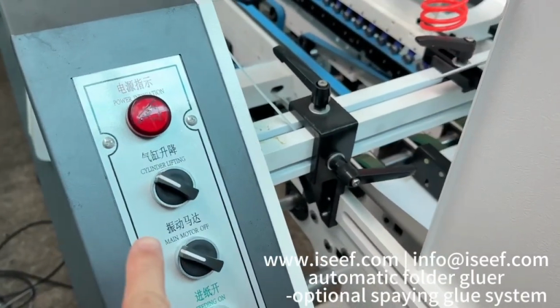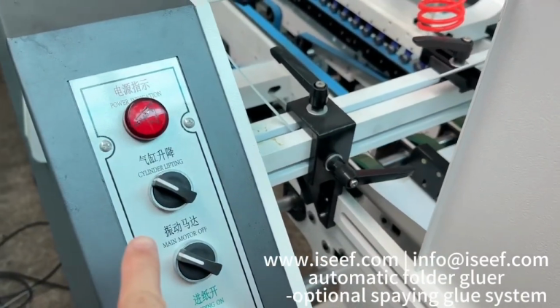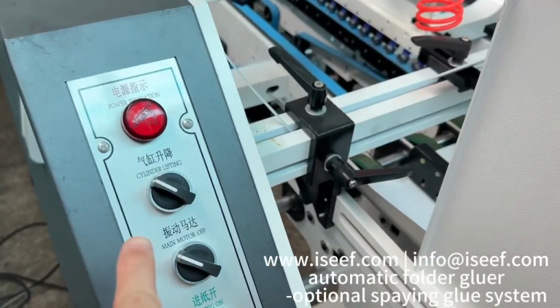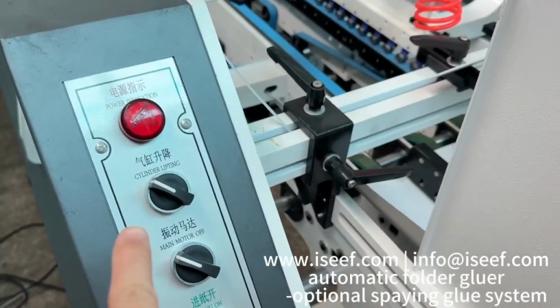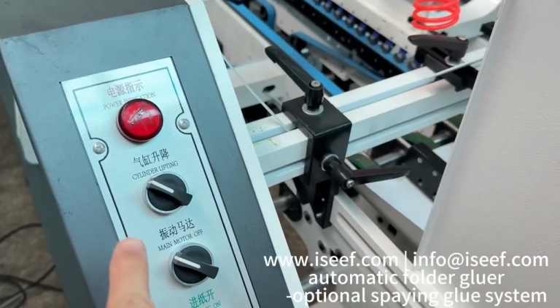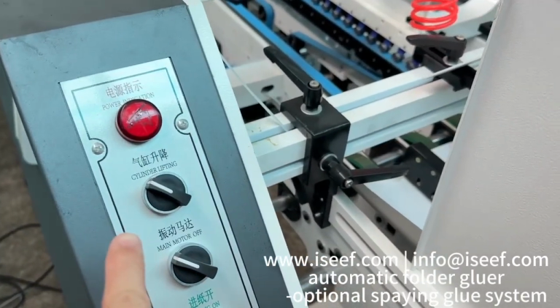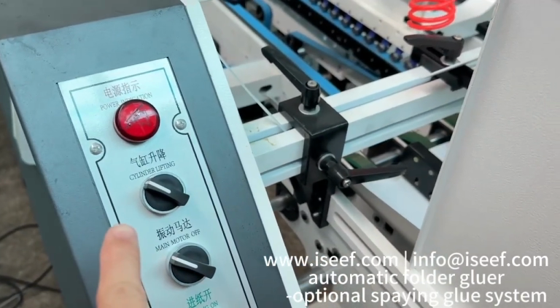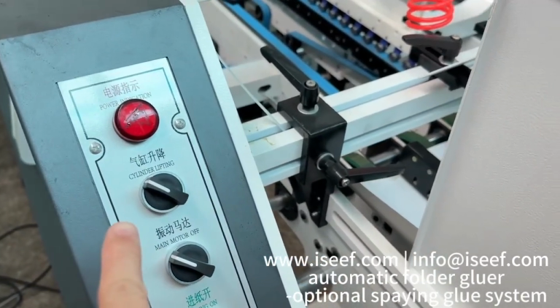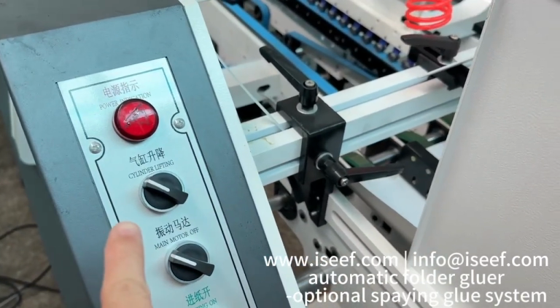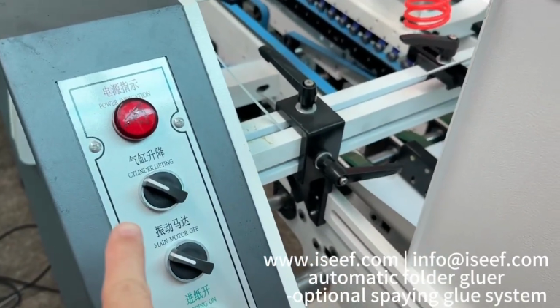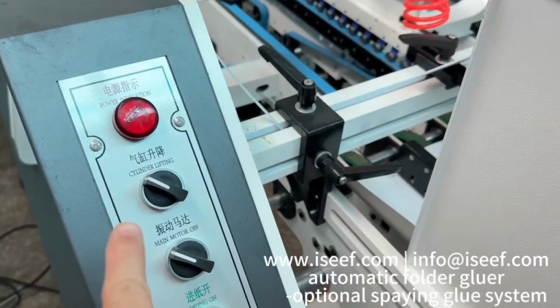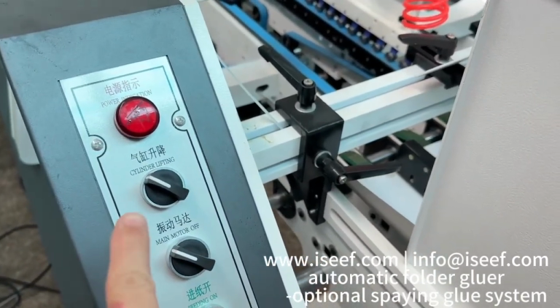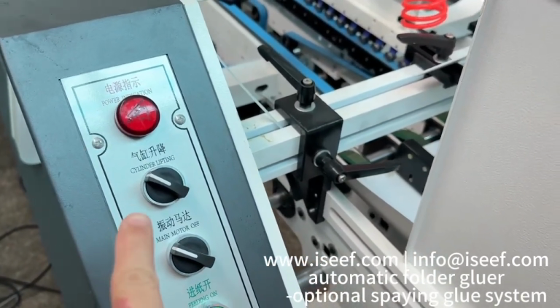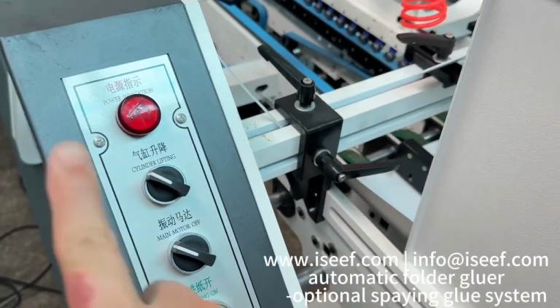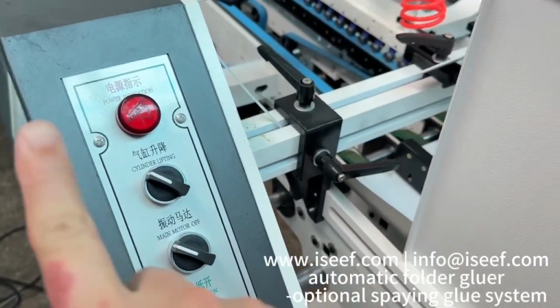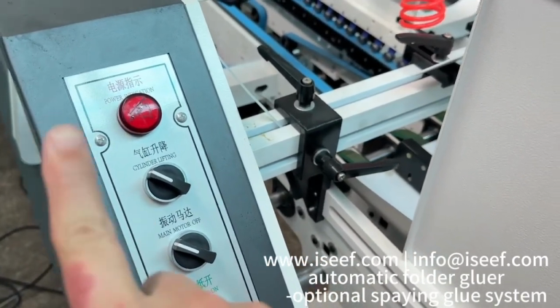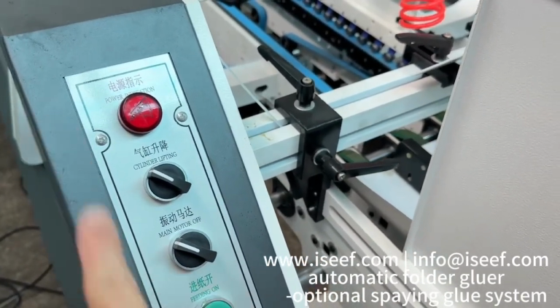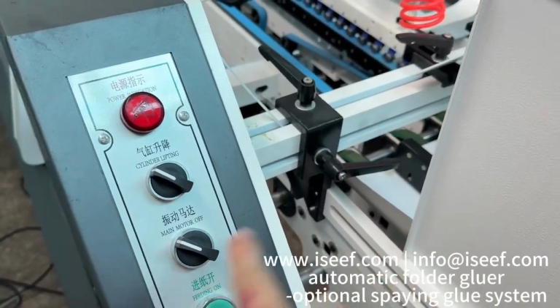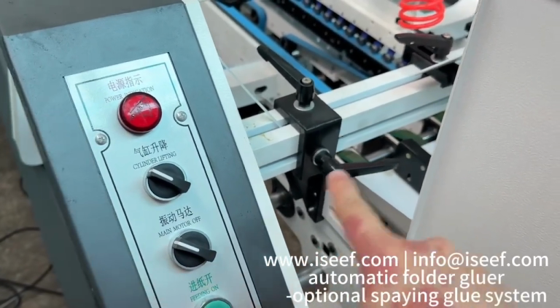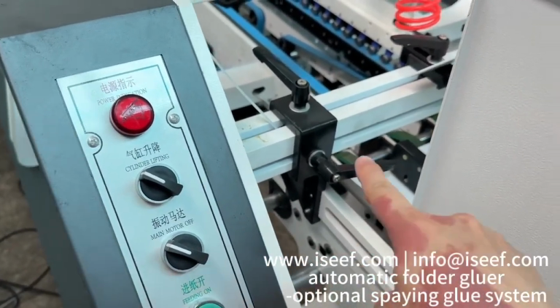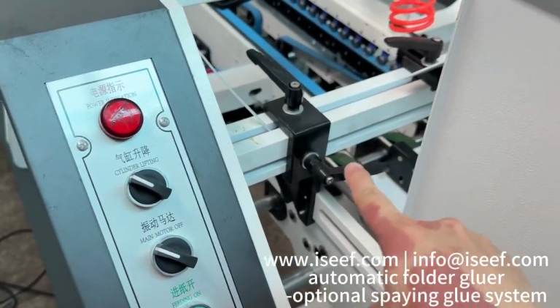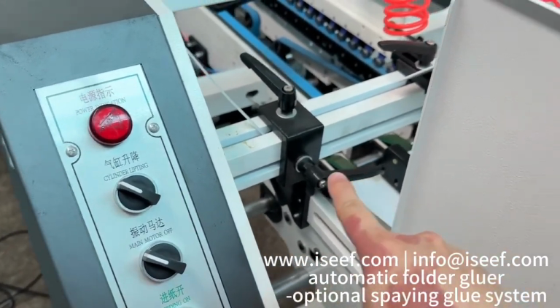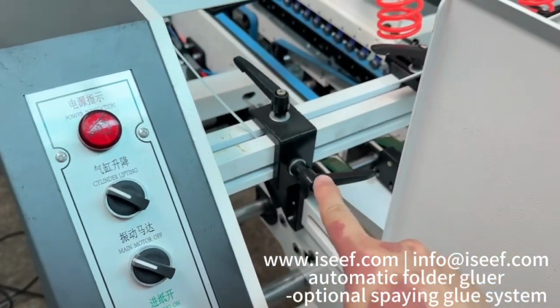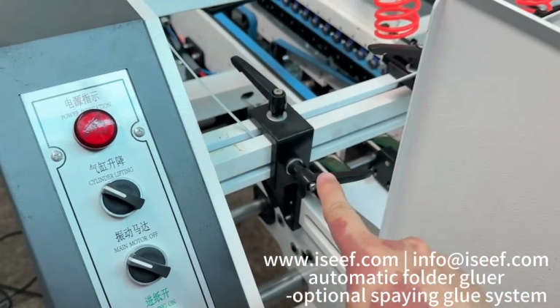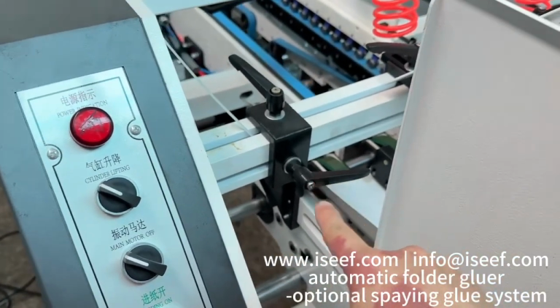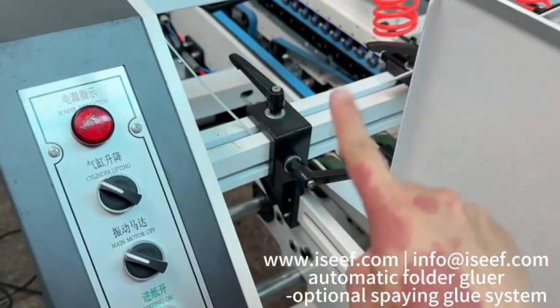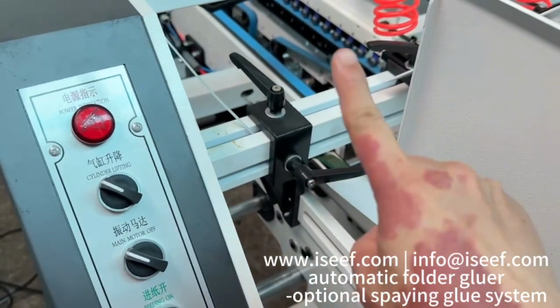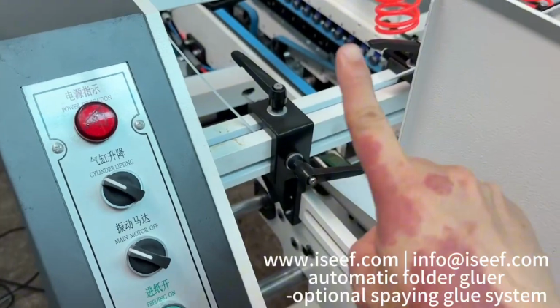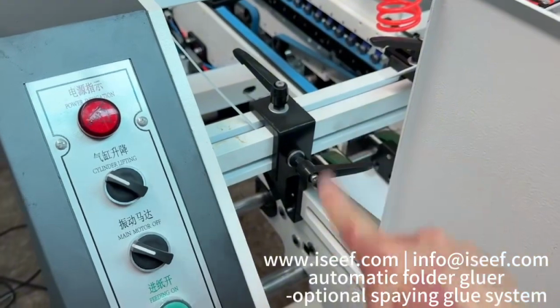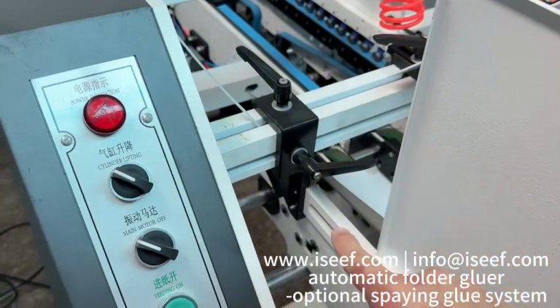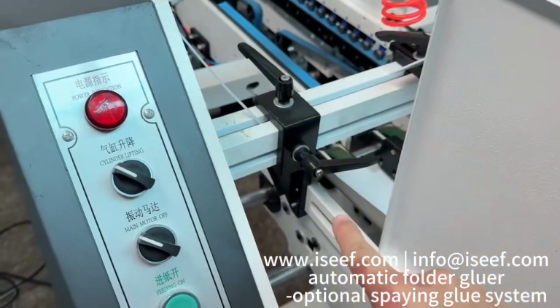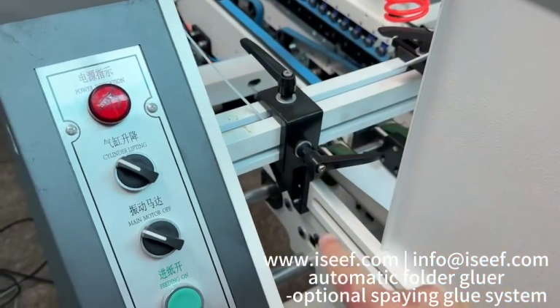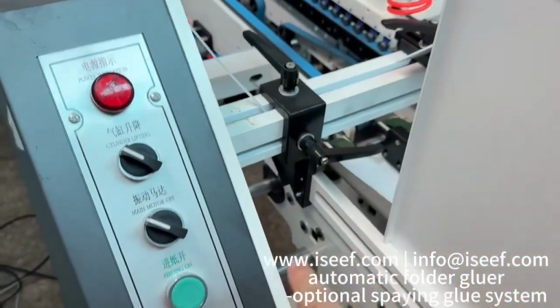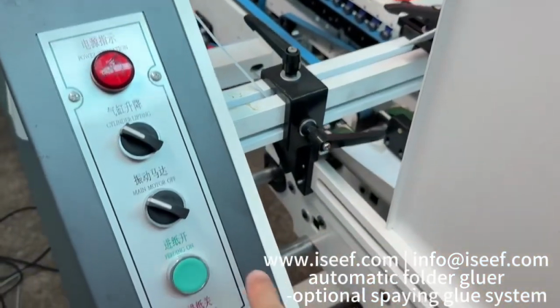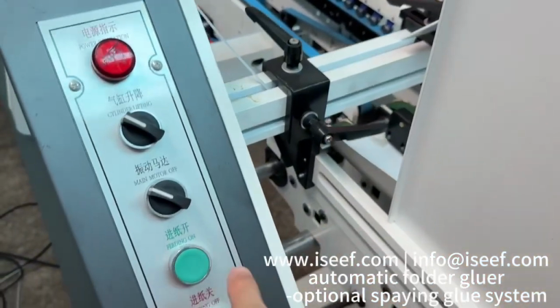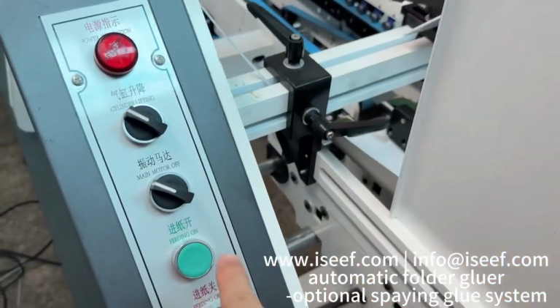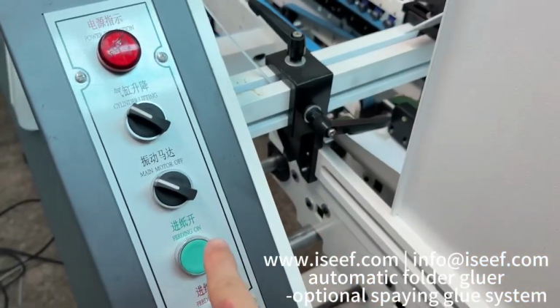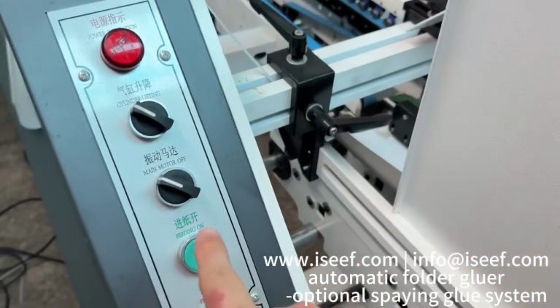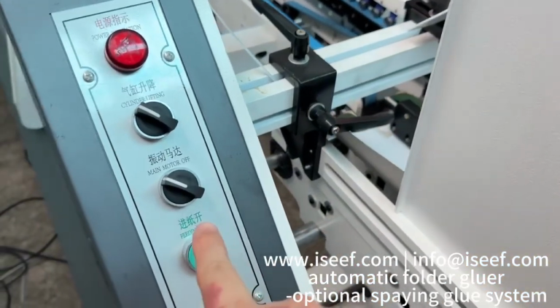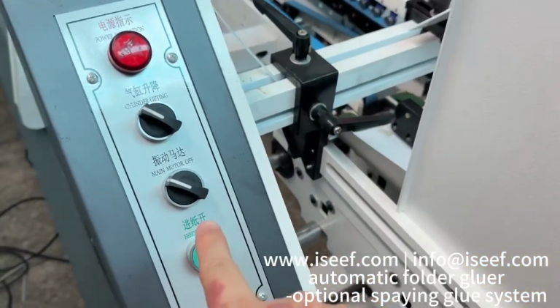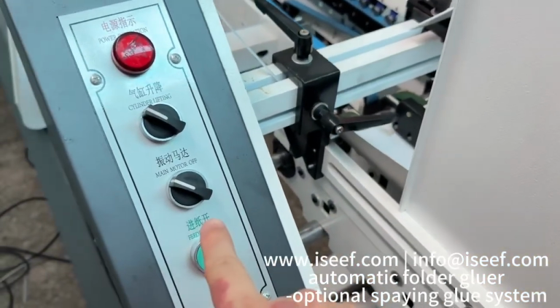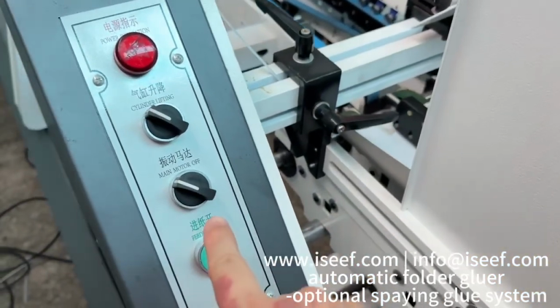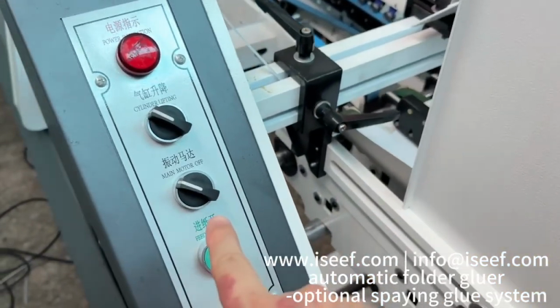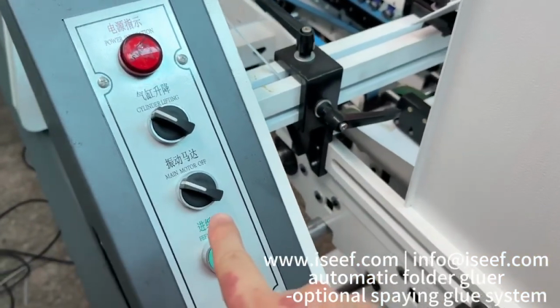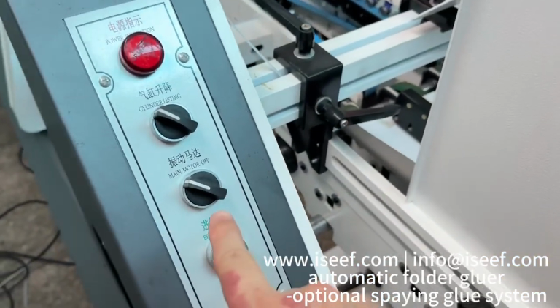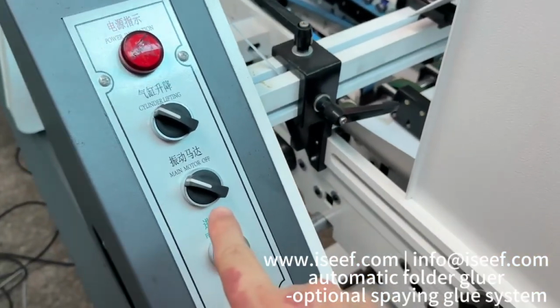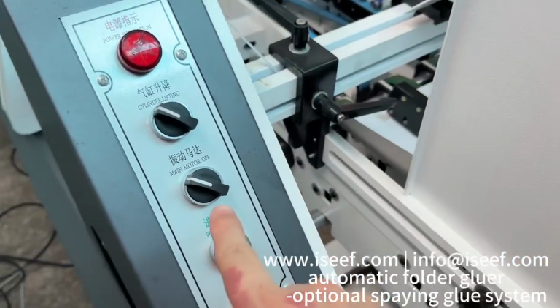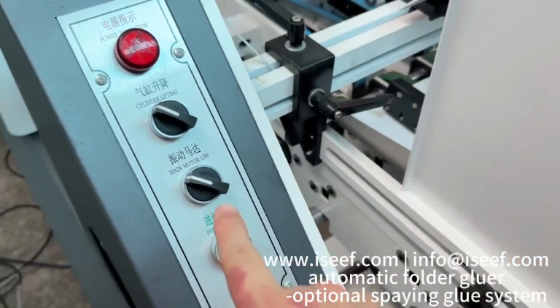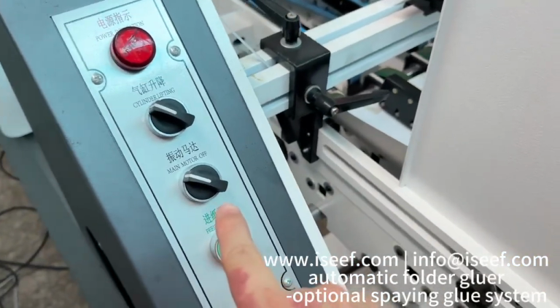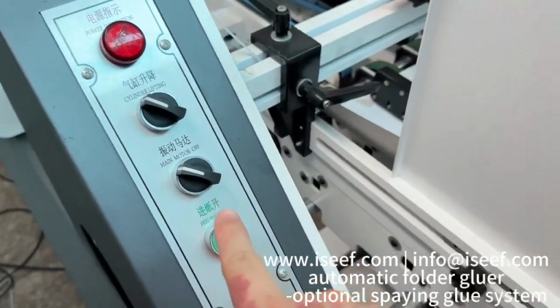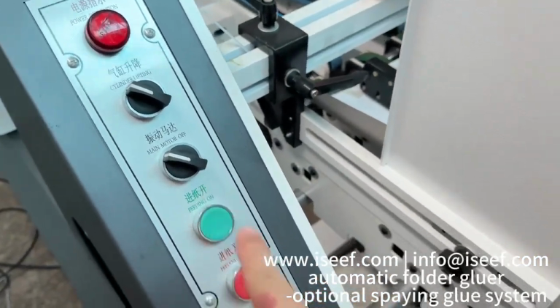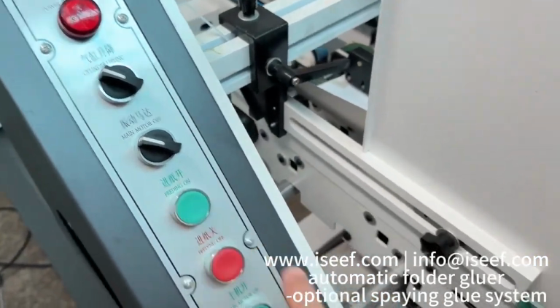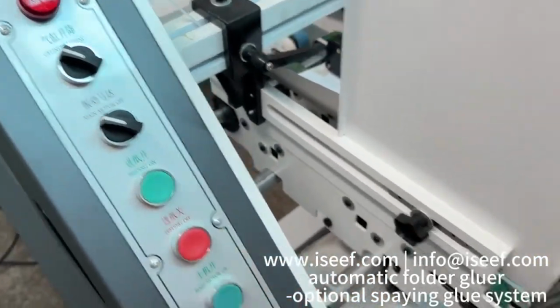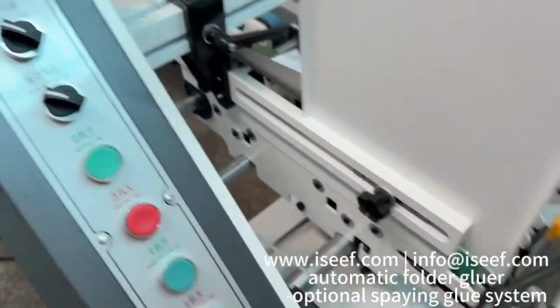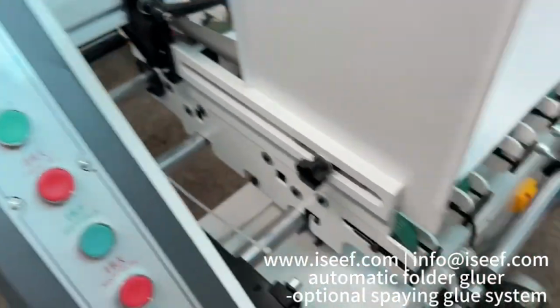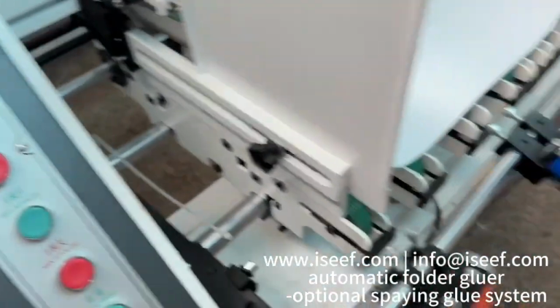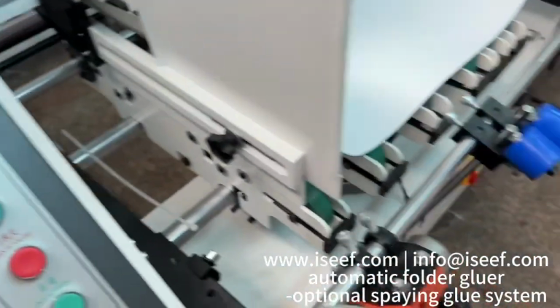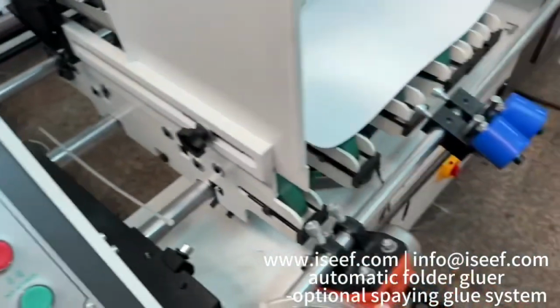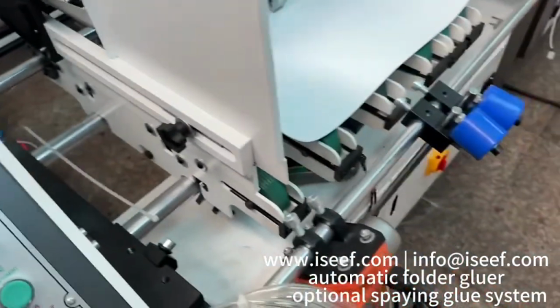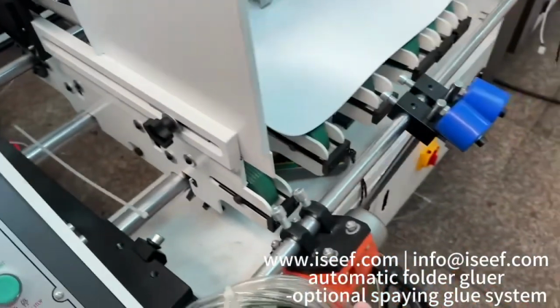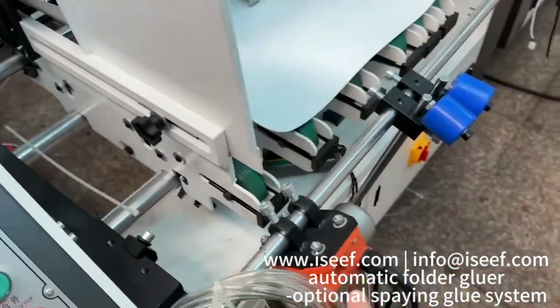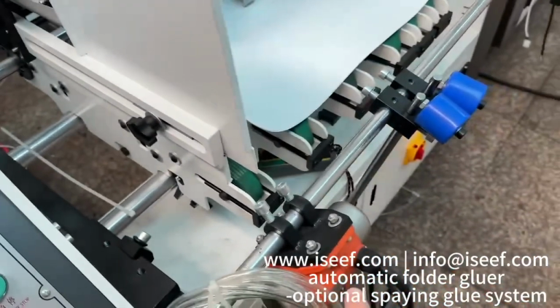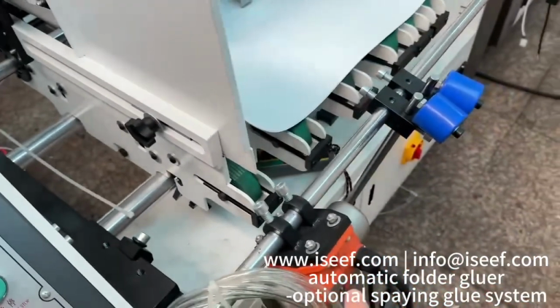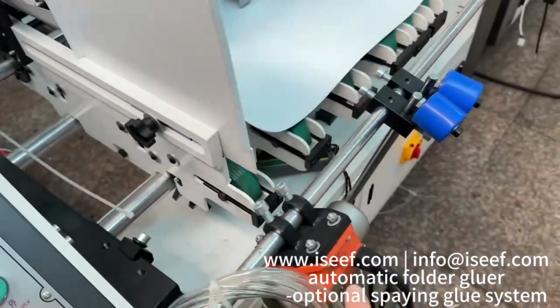This control moves up and down — this part goes up and down. Here is the fiber.